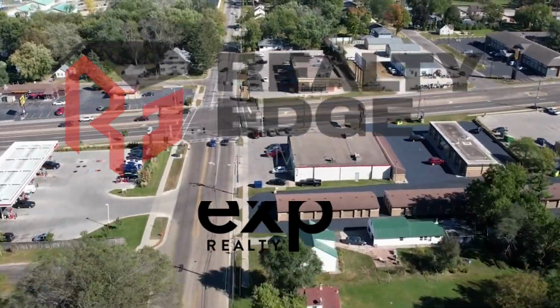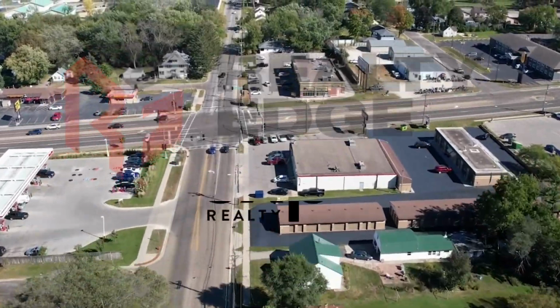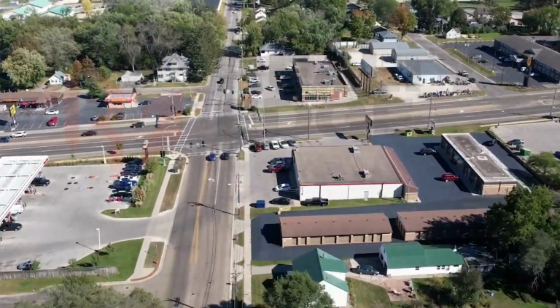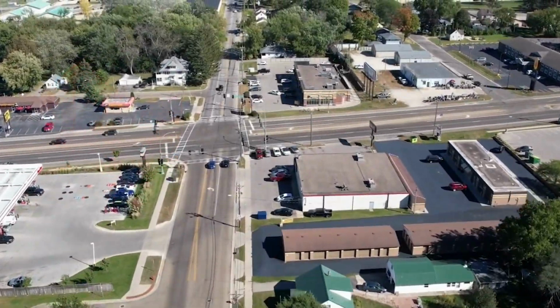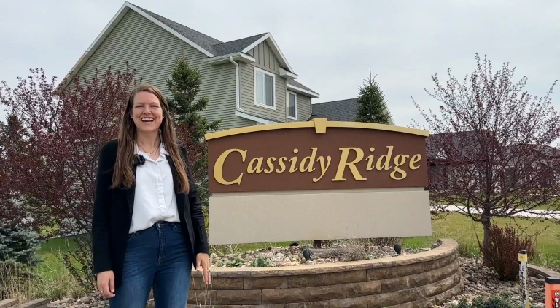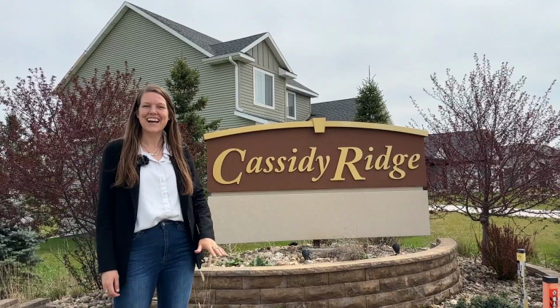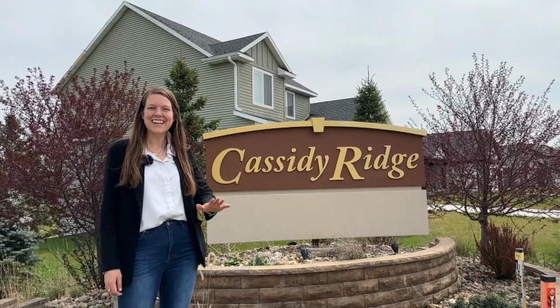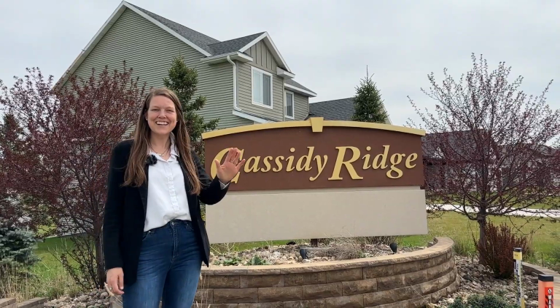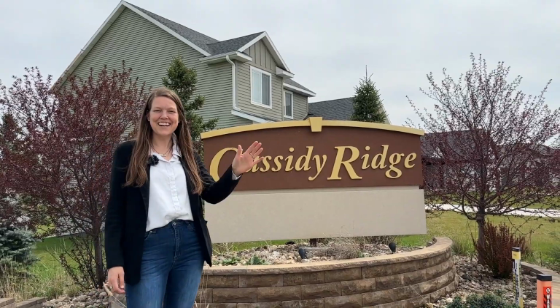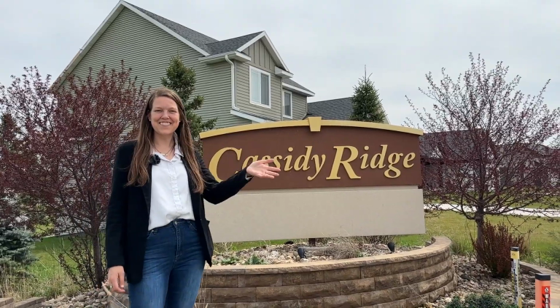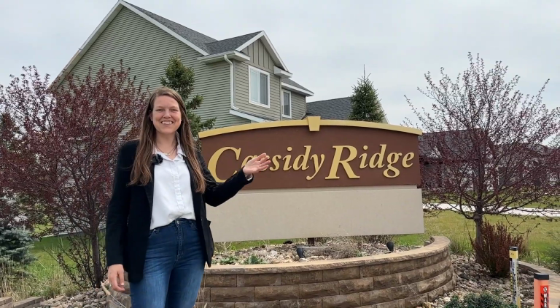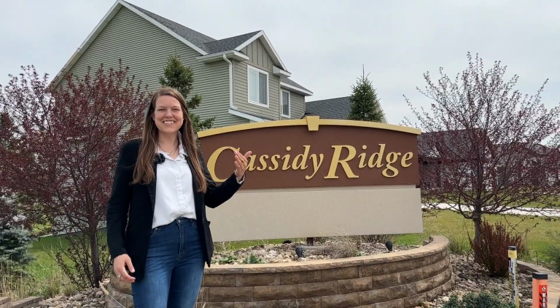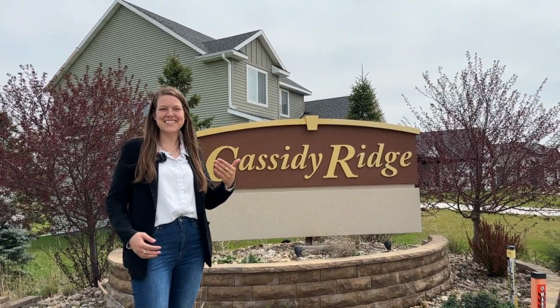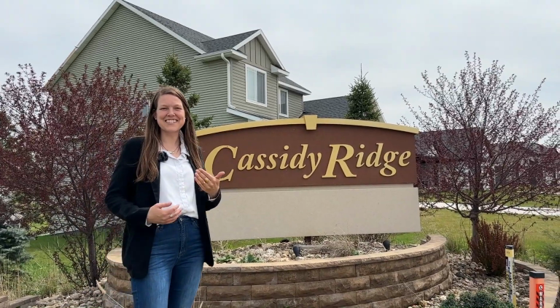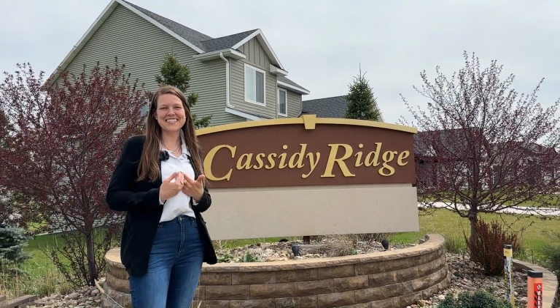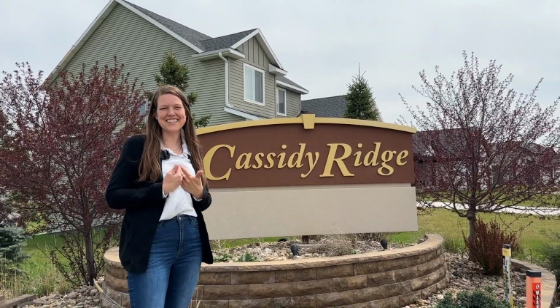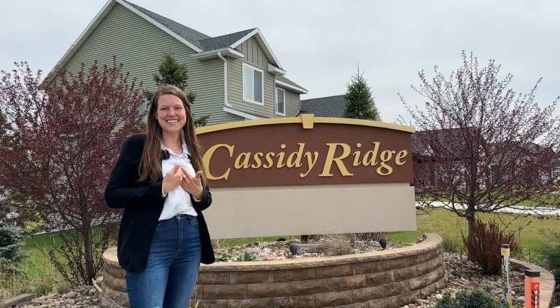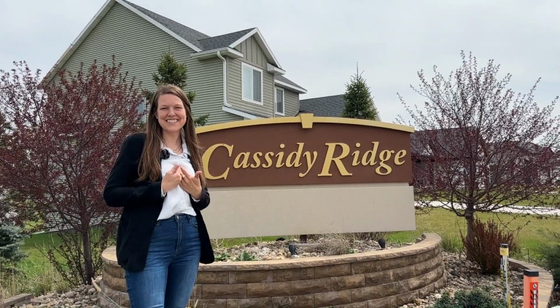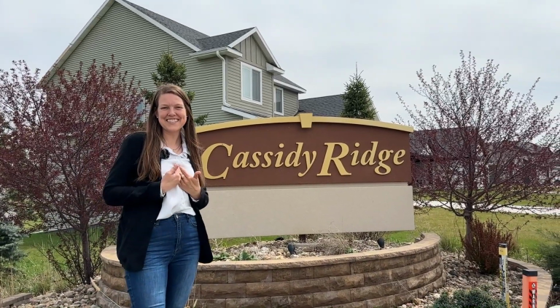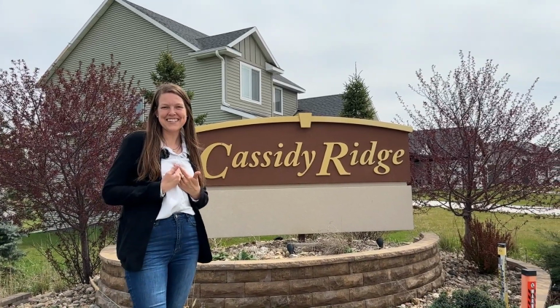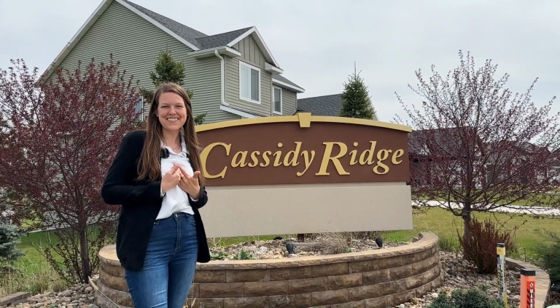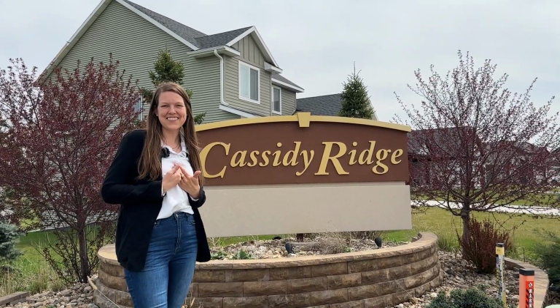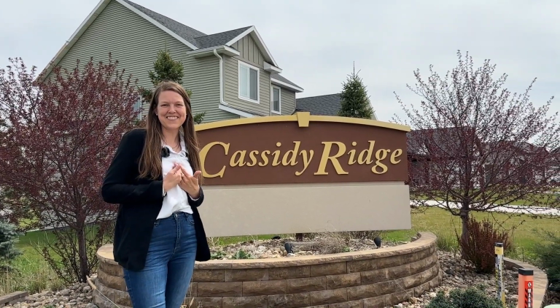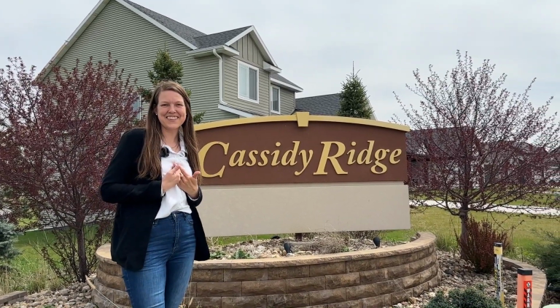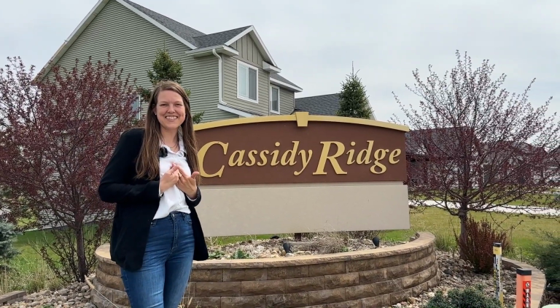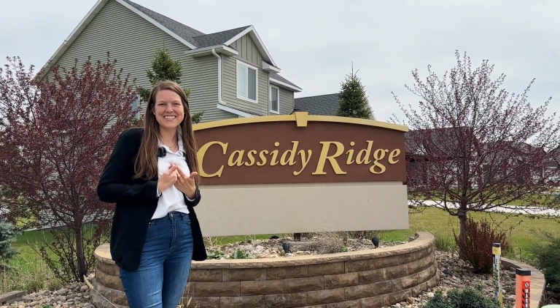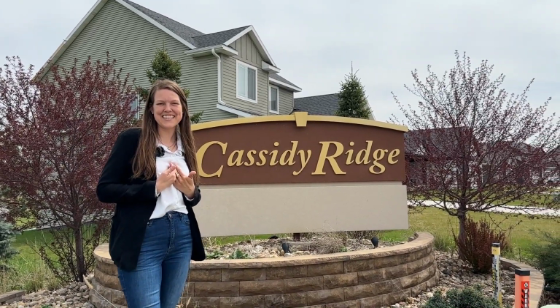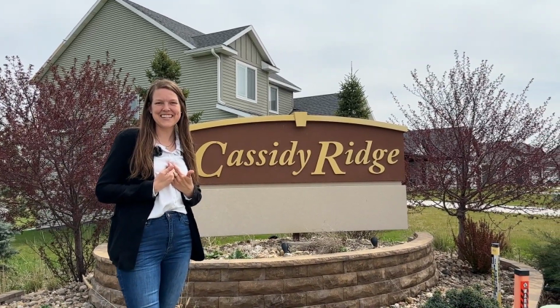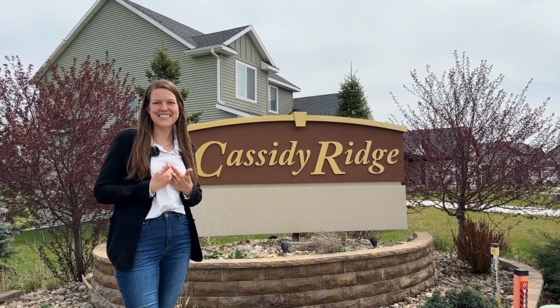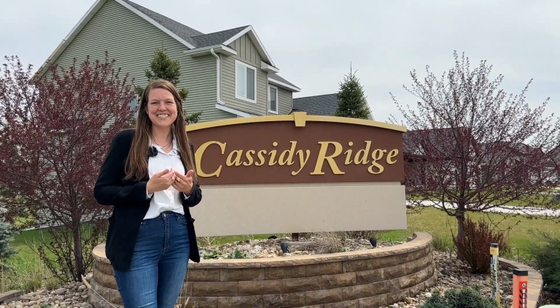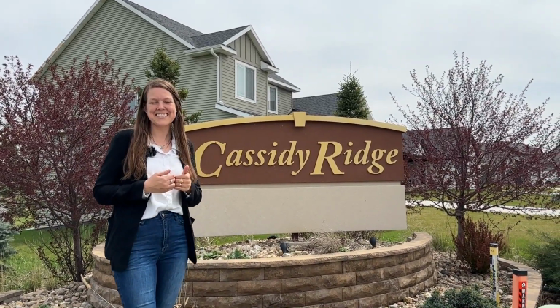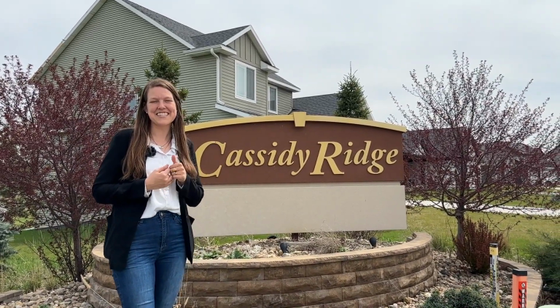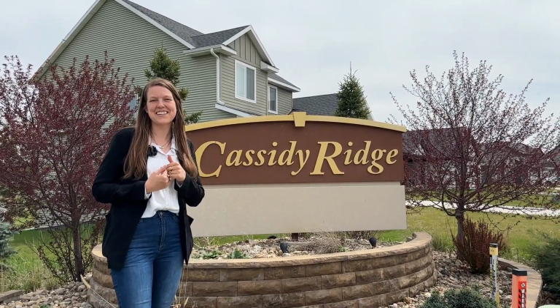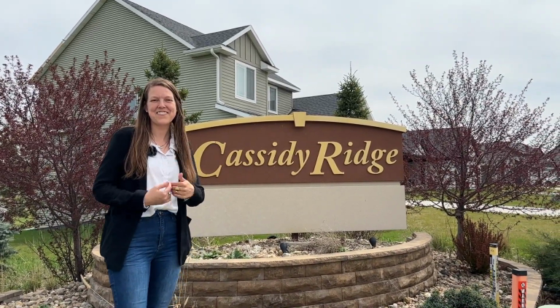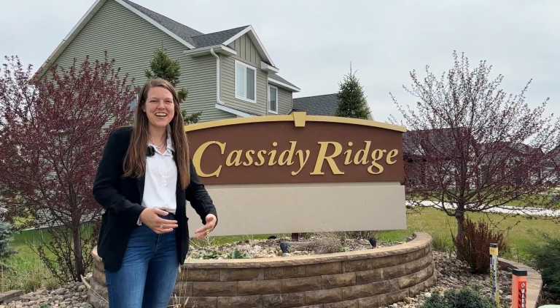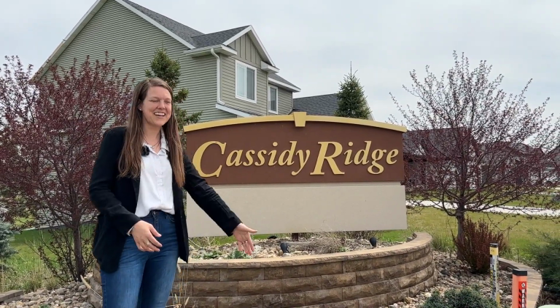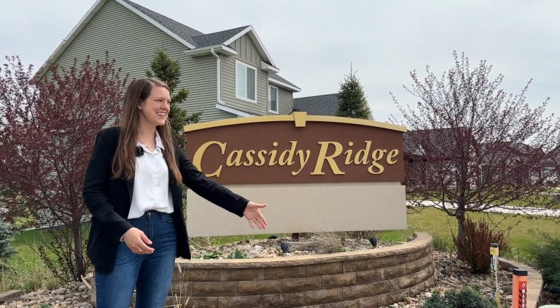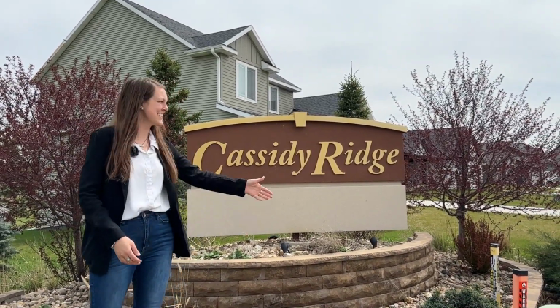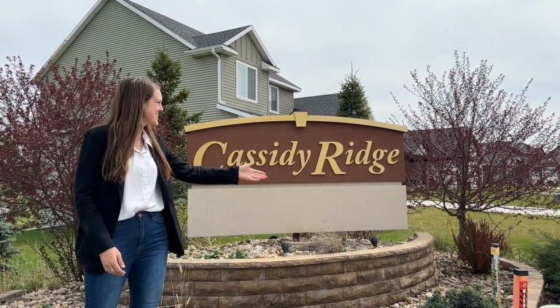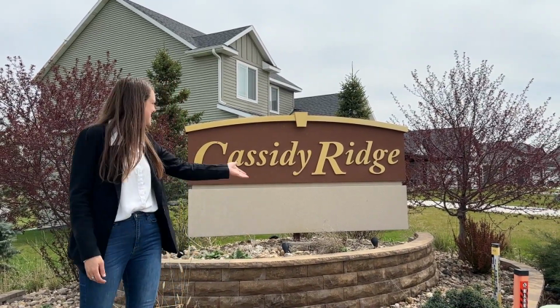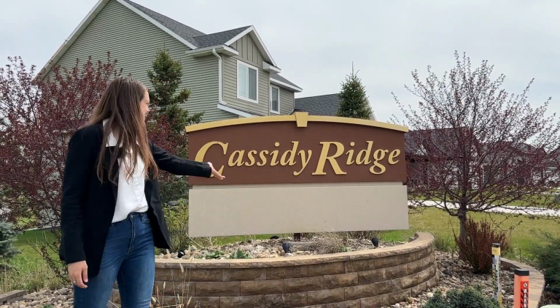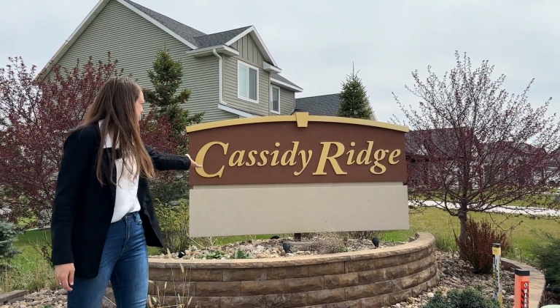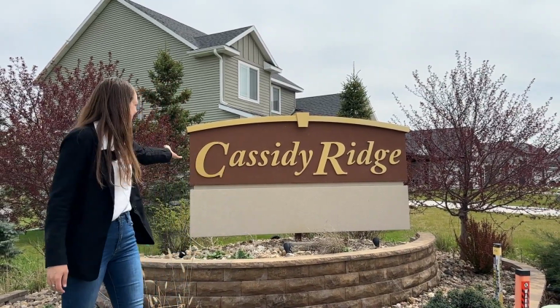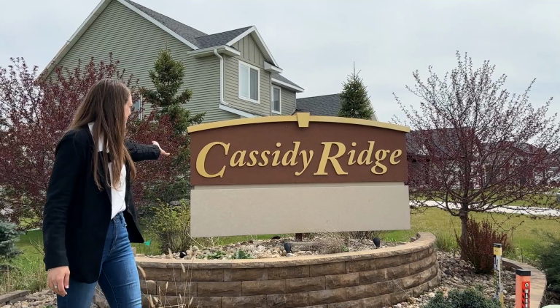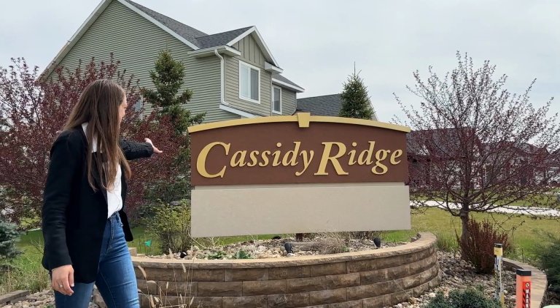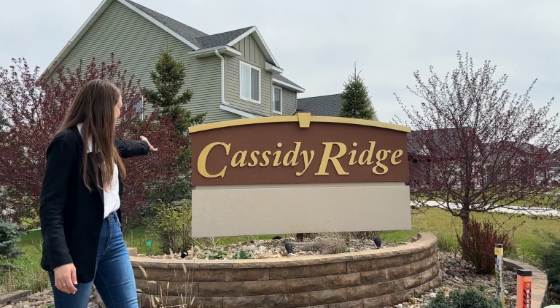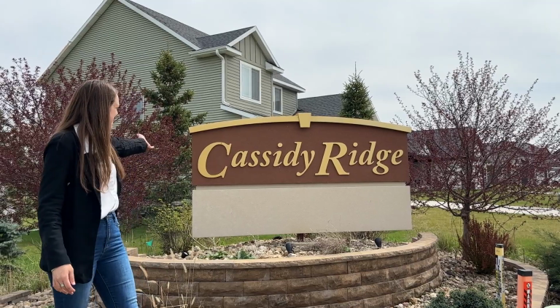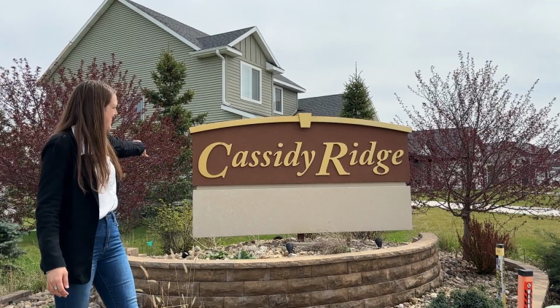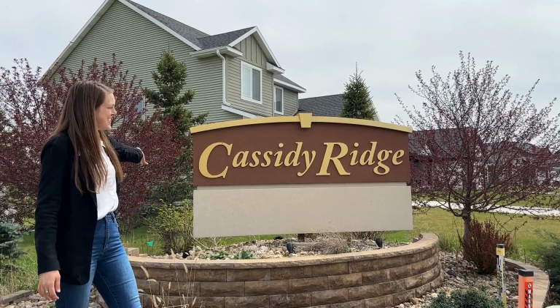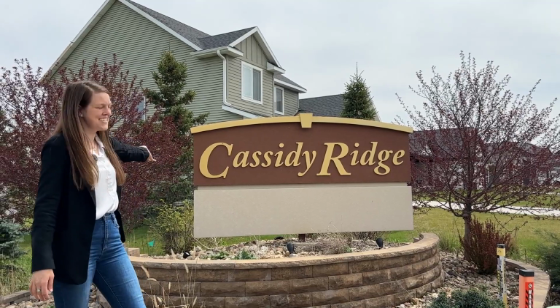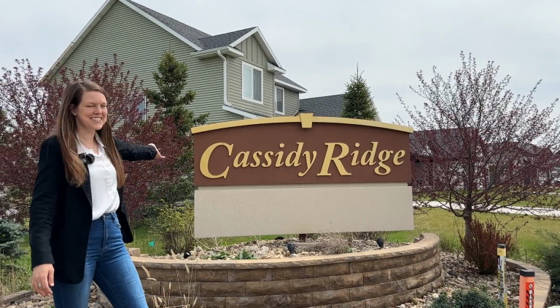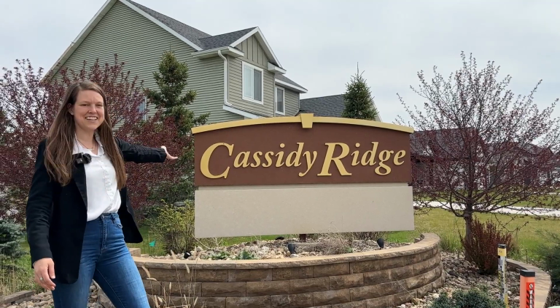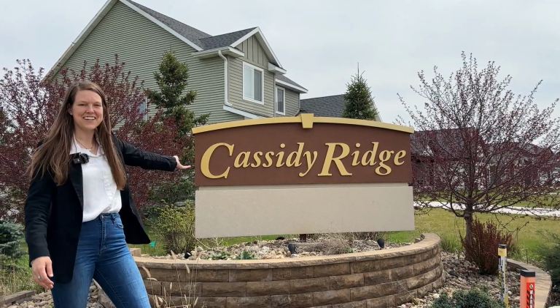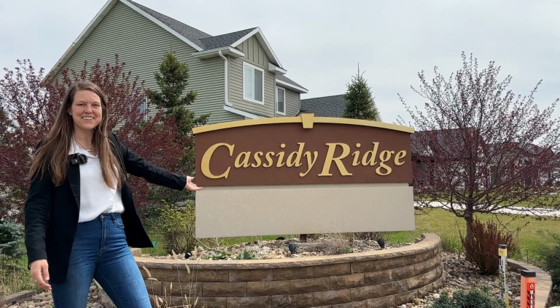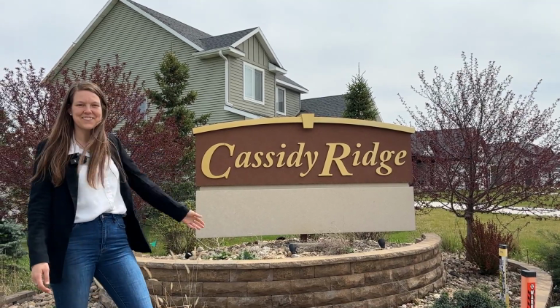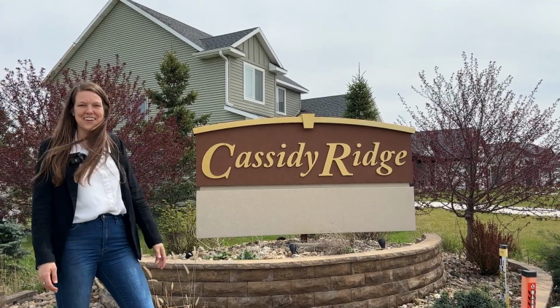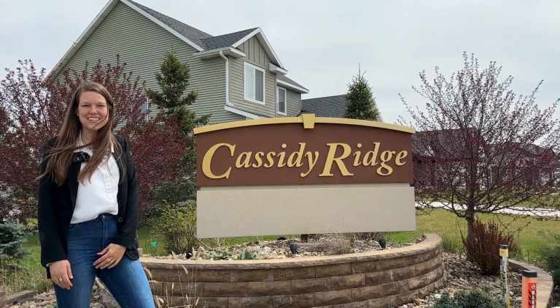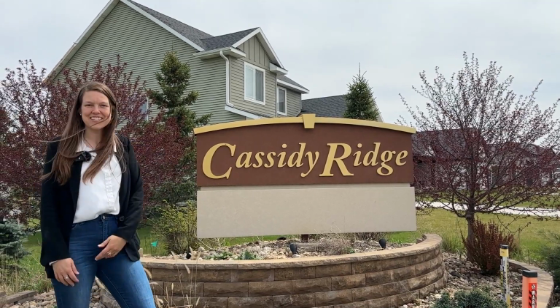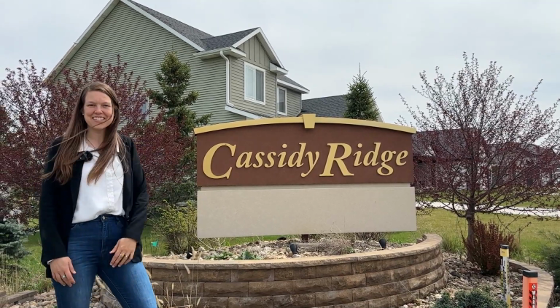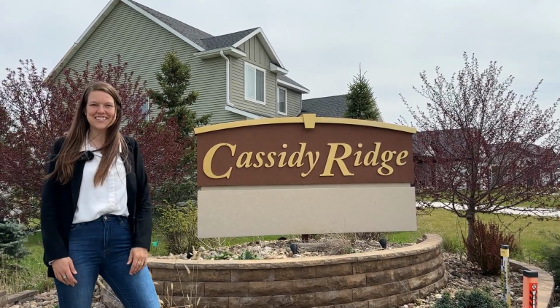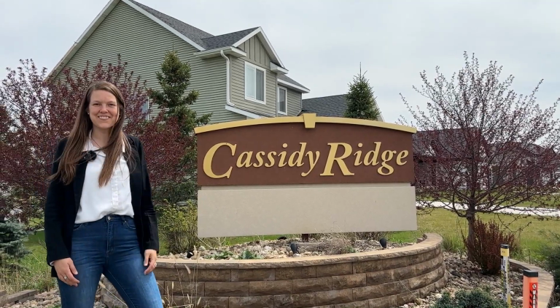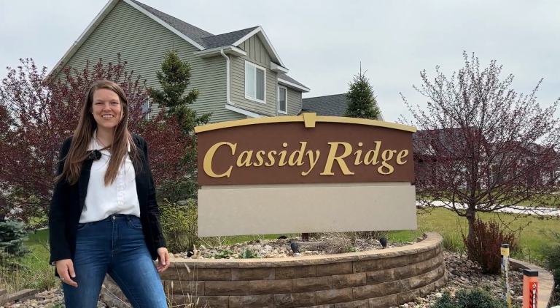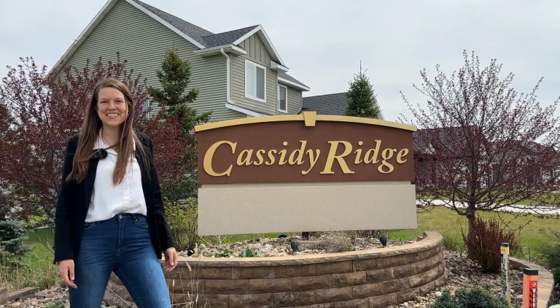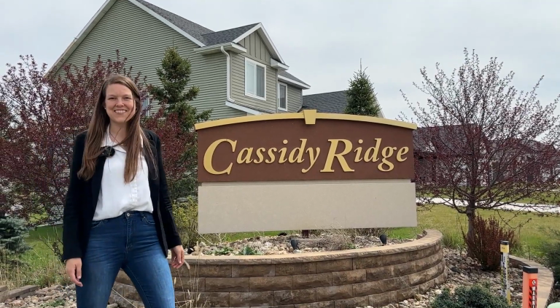Hi, I'm Christine Lundin with the Realty Edge team, and this is Cassidy Ridge of Rochester, Minnesota.